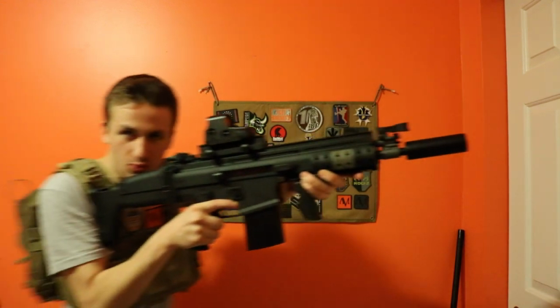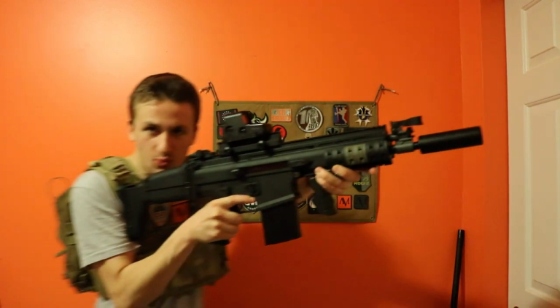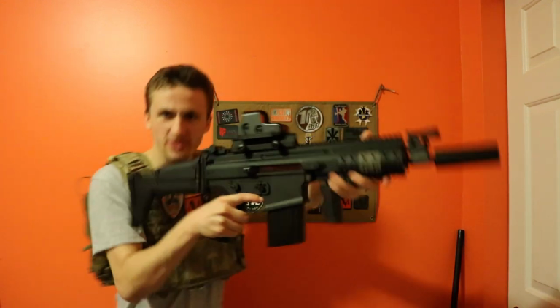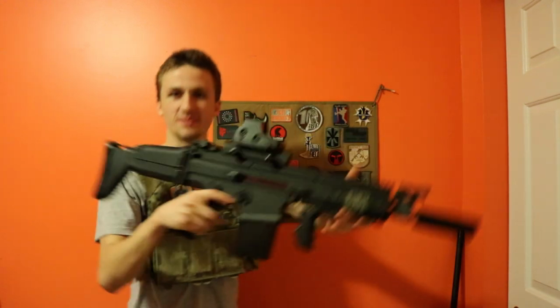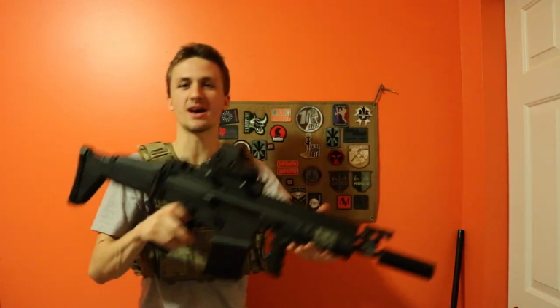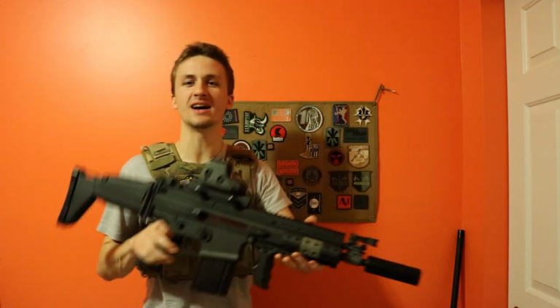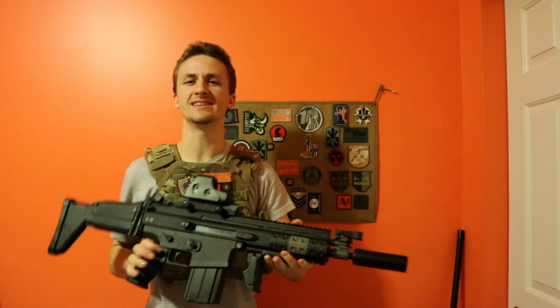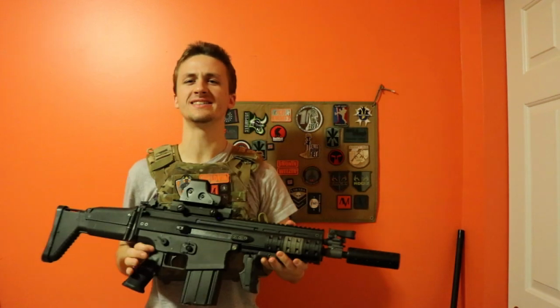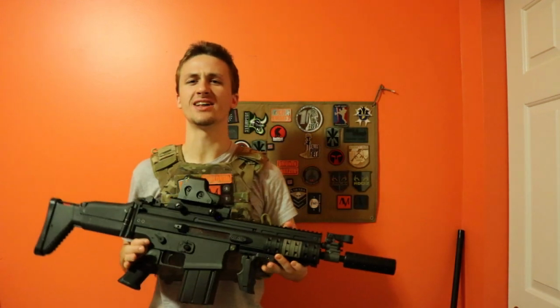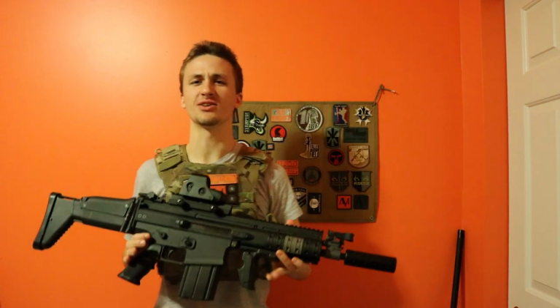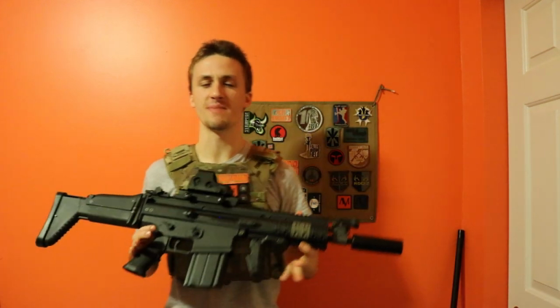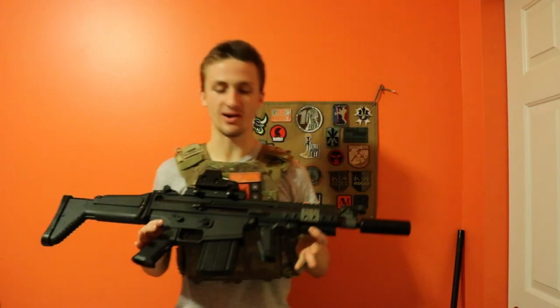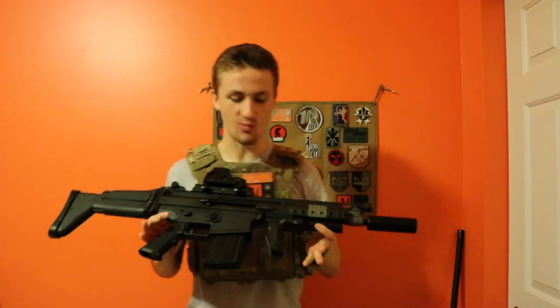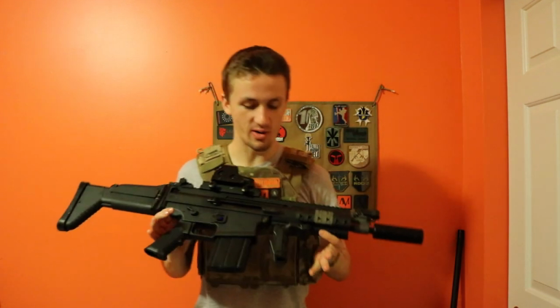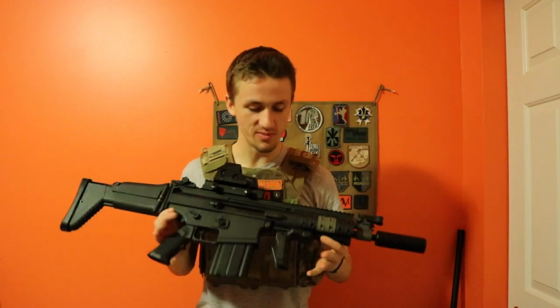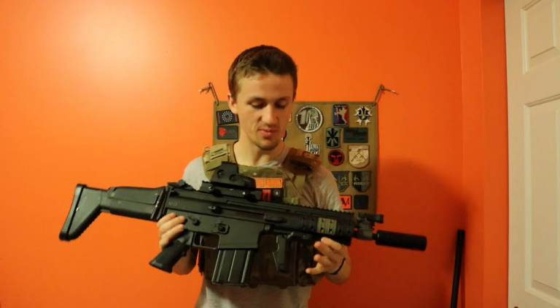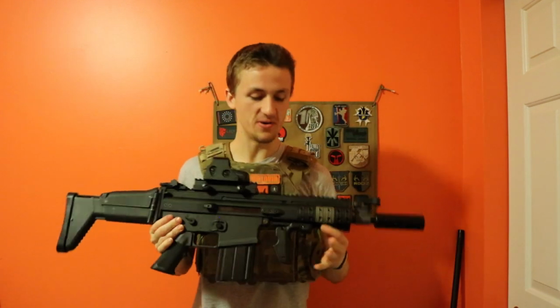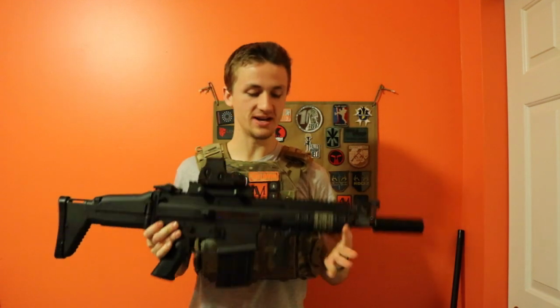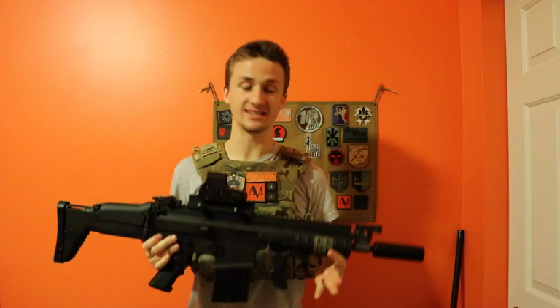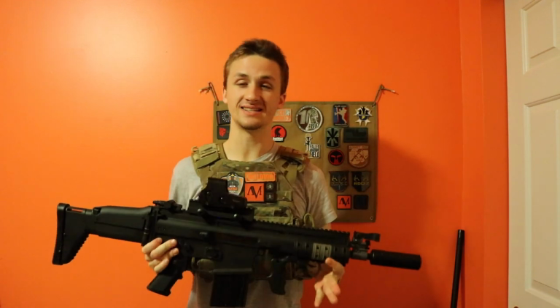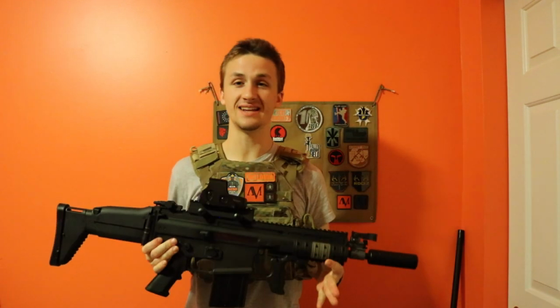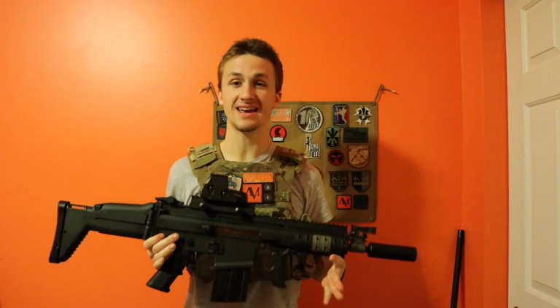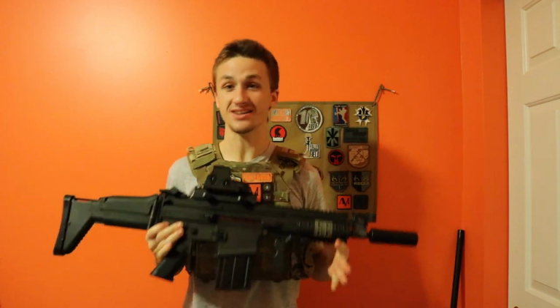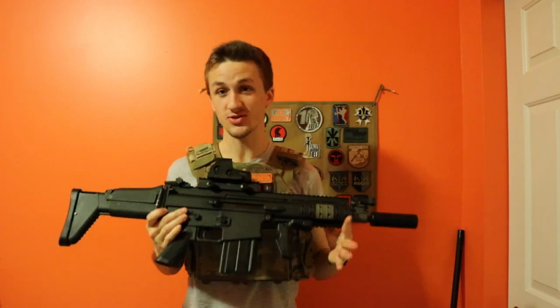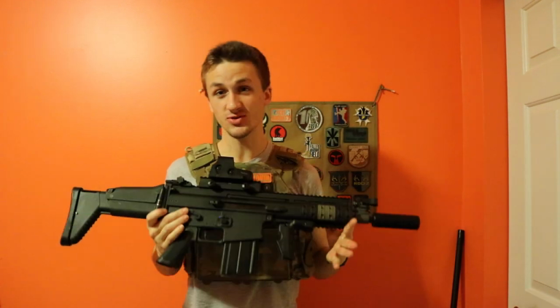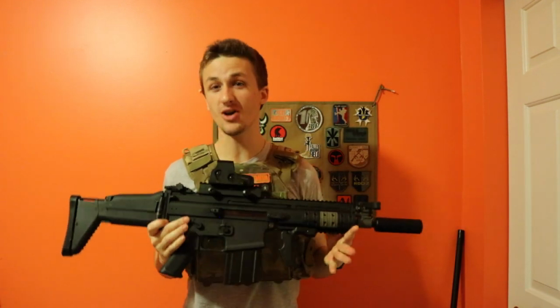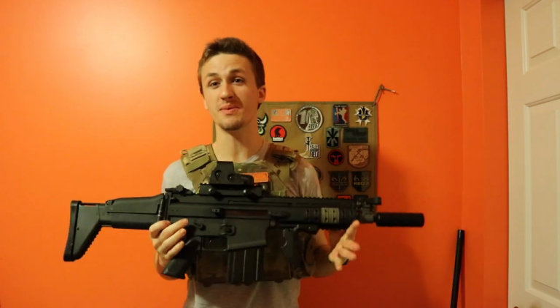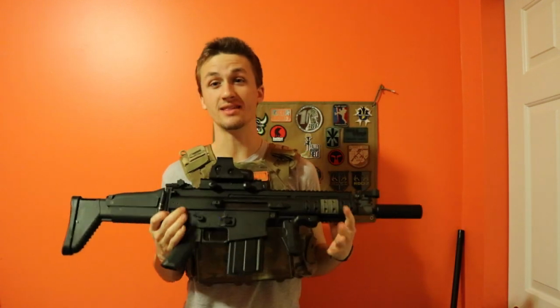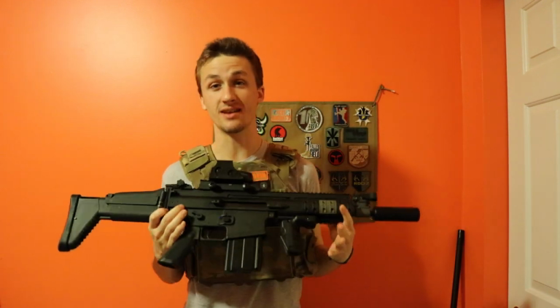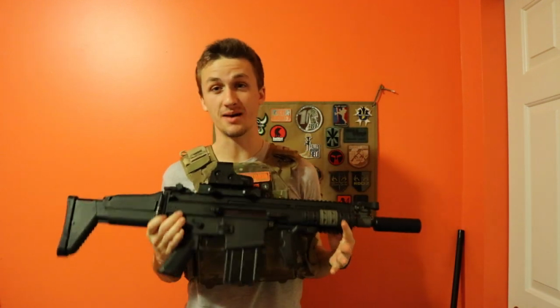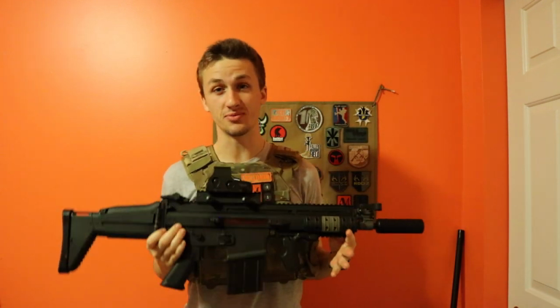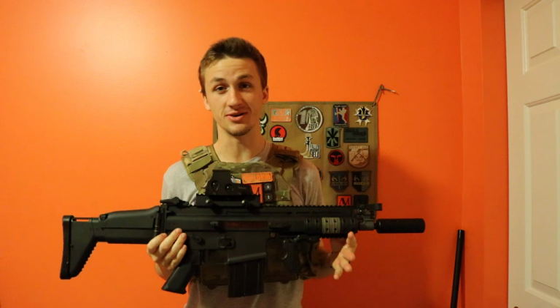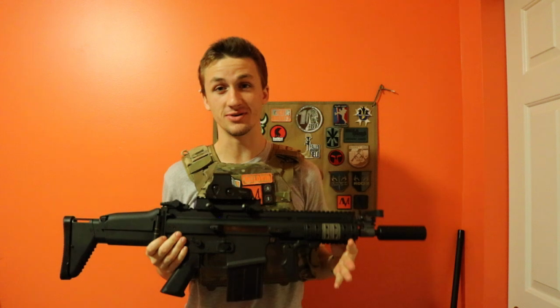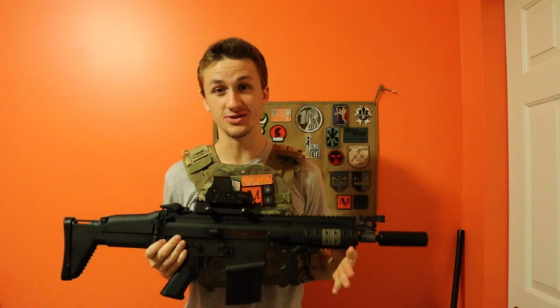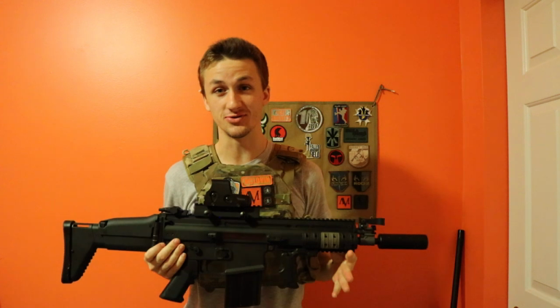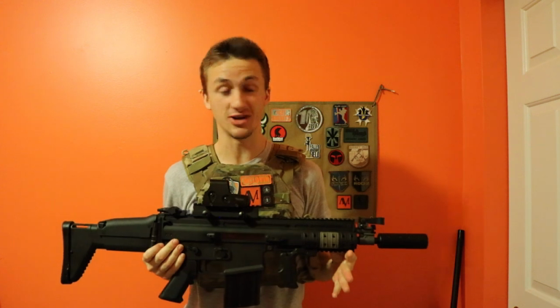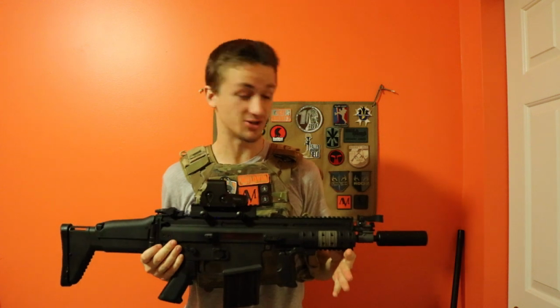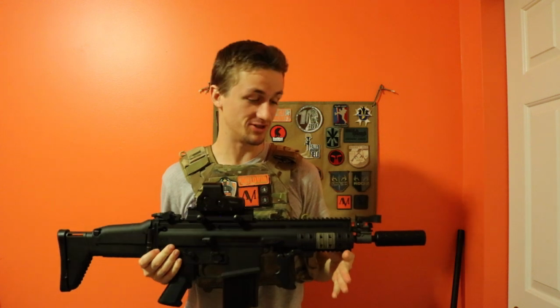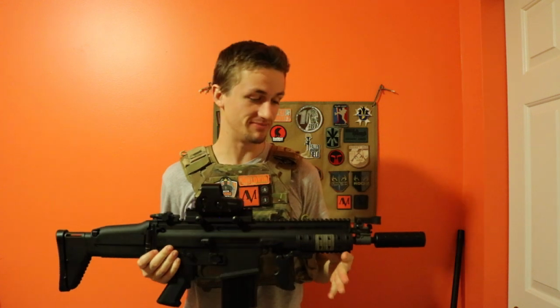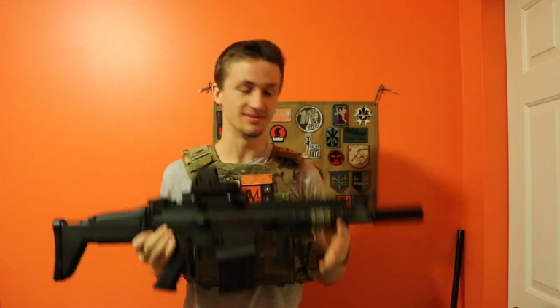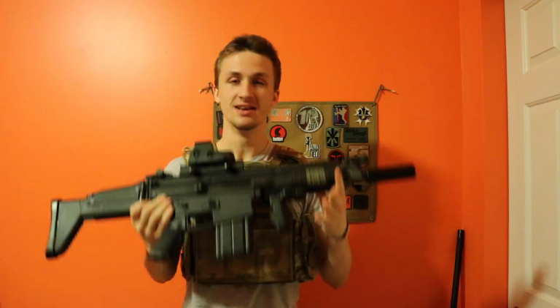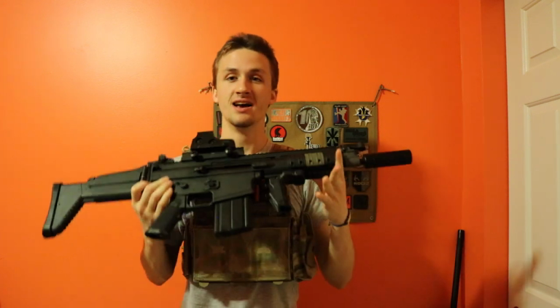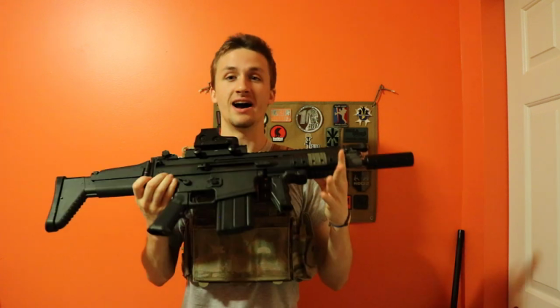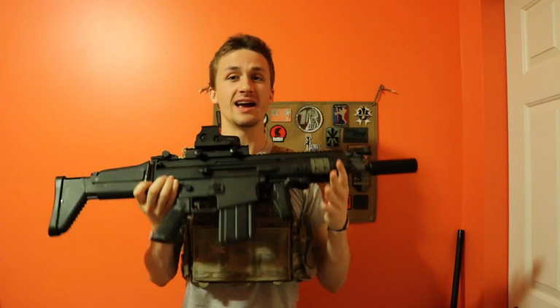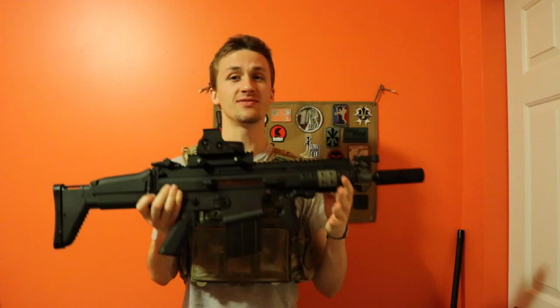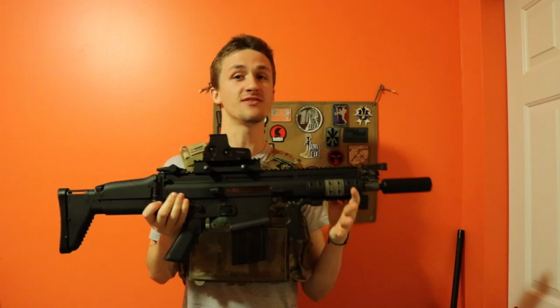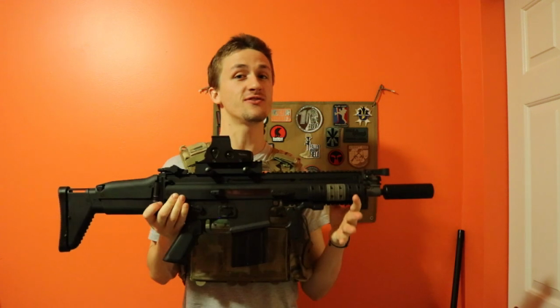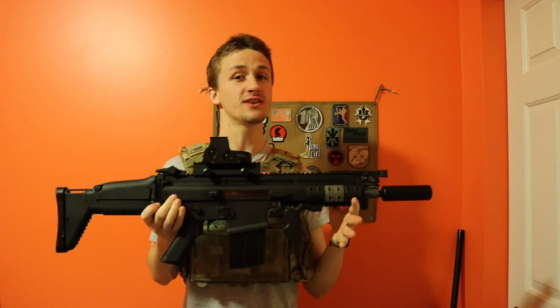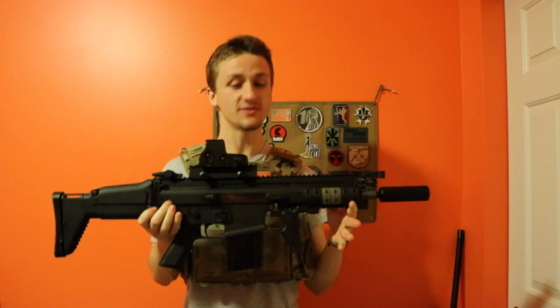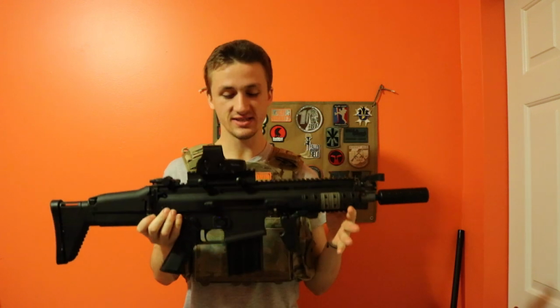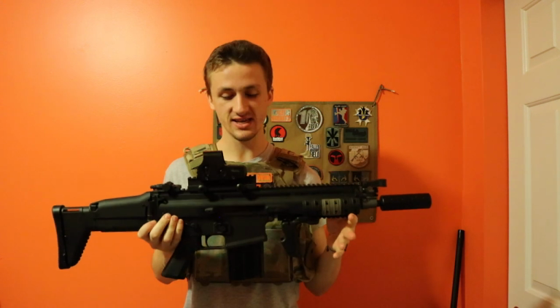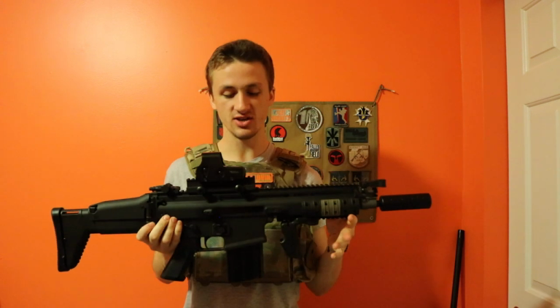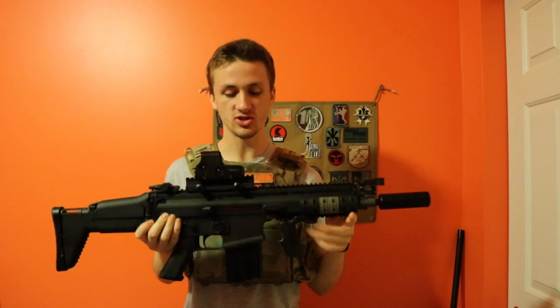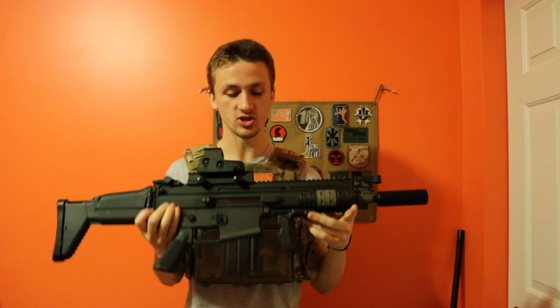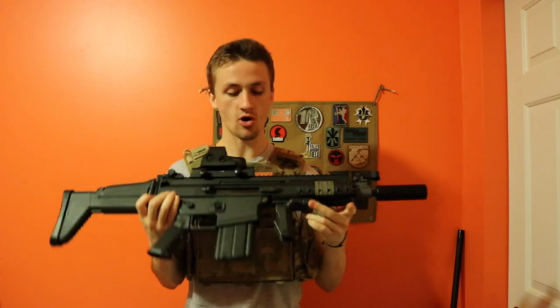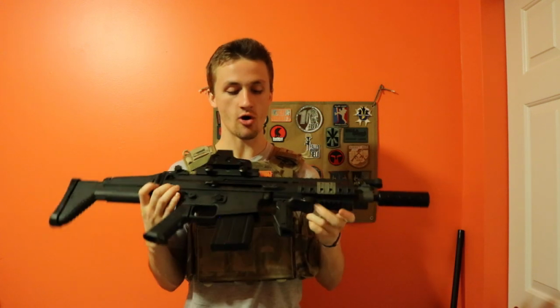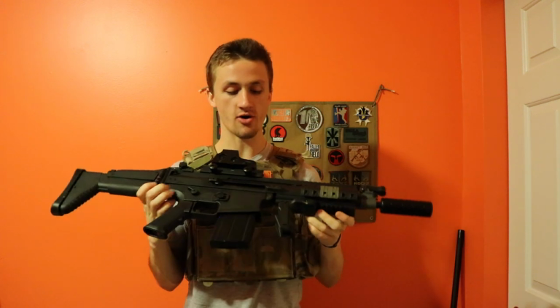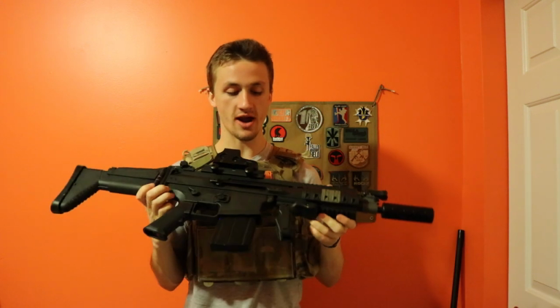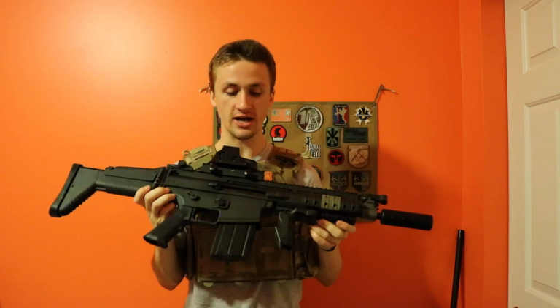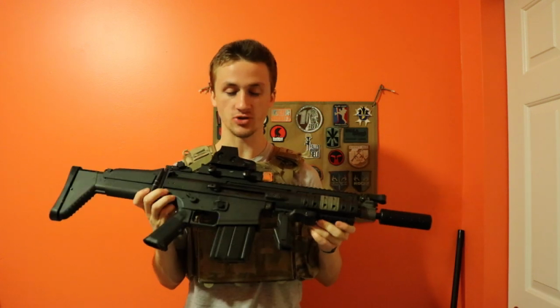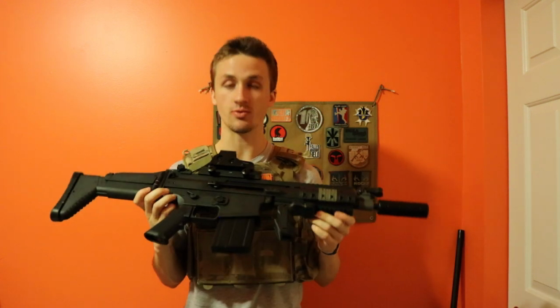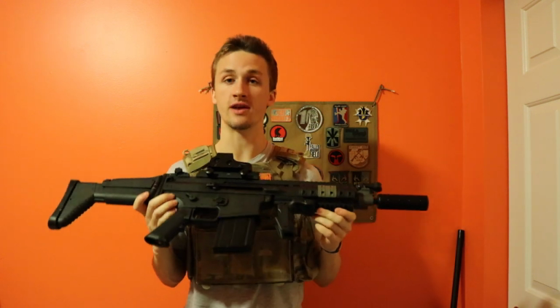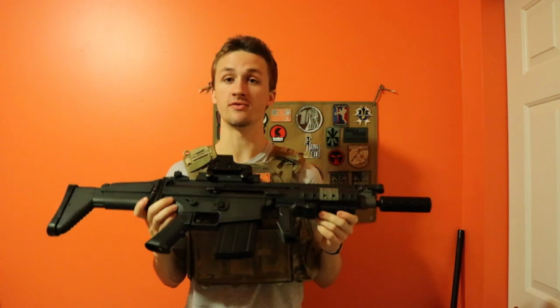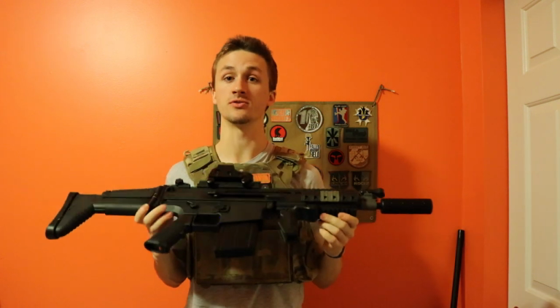What's up guys, it's AlecMac111 and today, as you saw by that operator introduction, I have the VFC SCAR-H rifle.